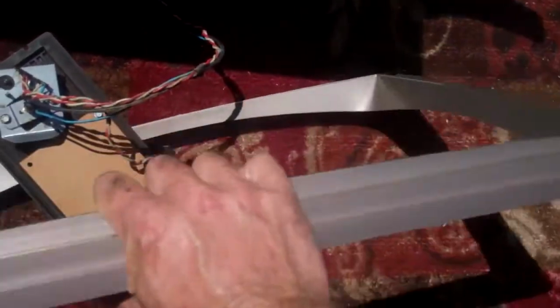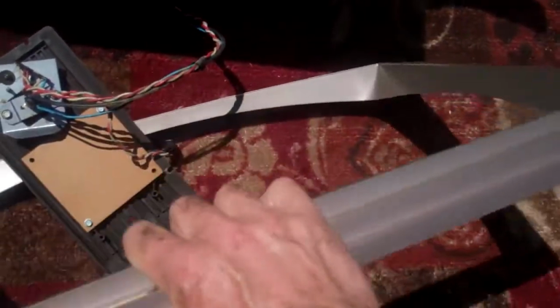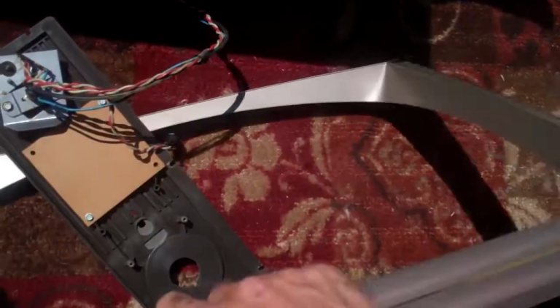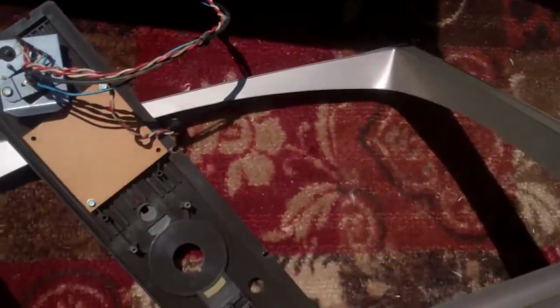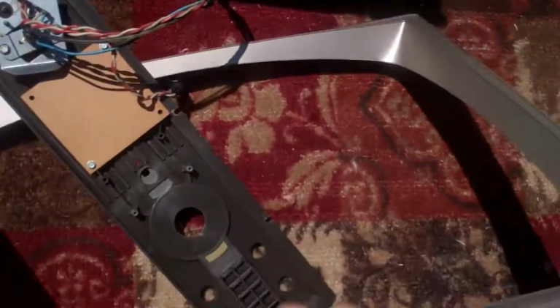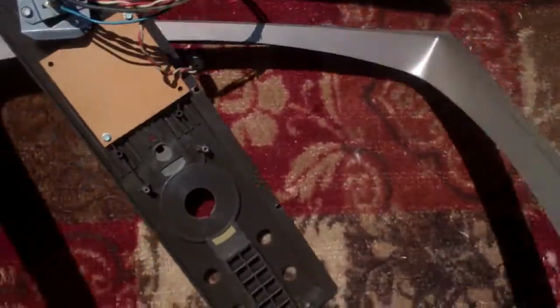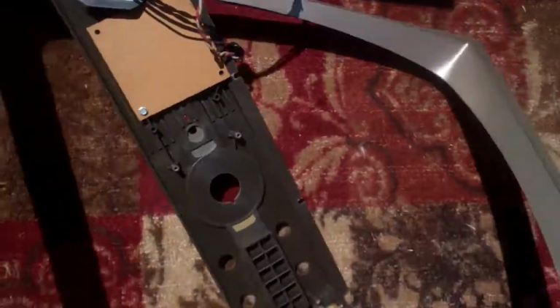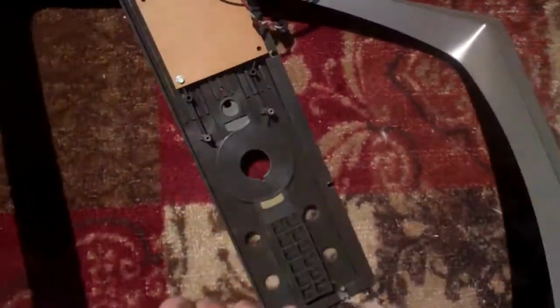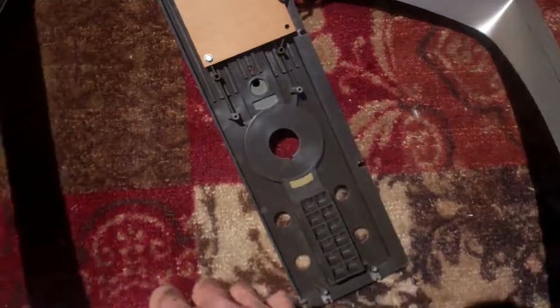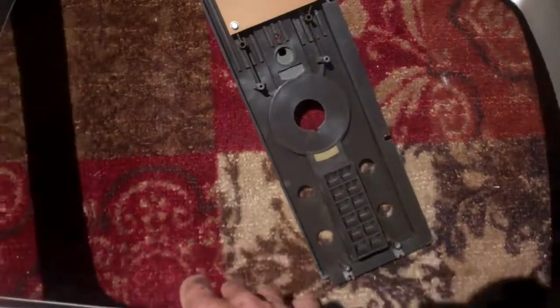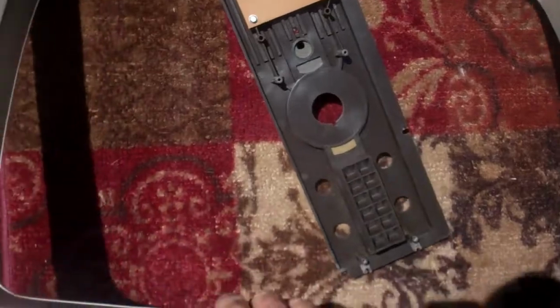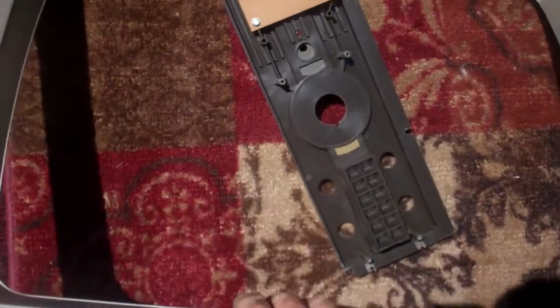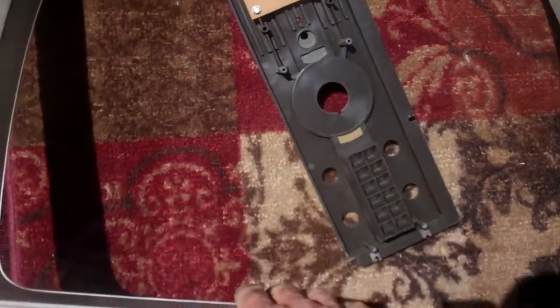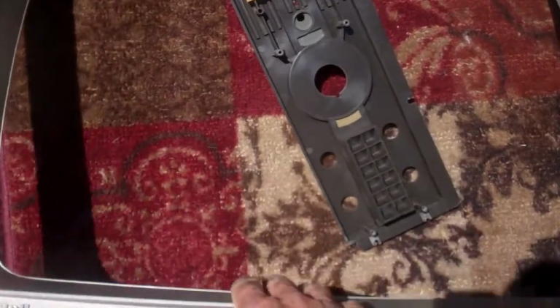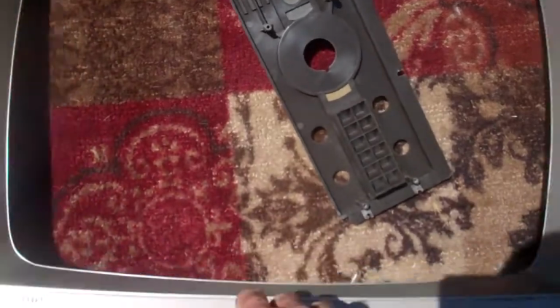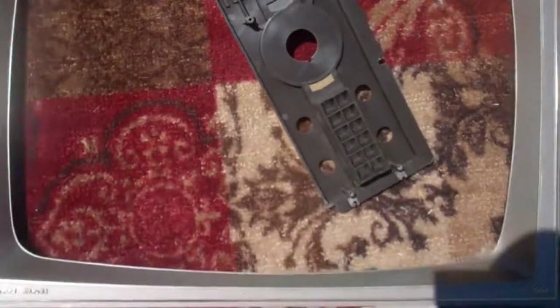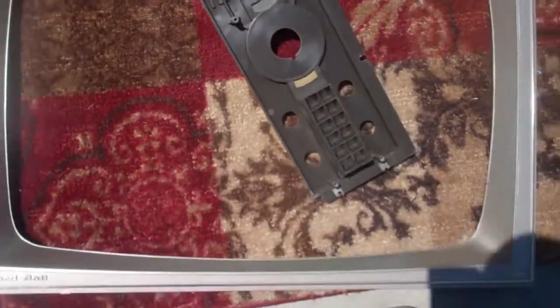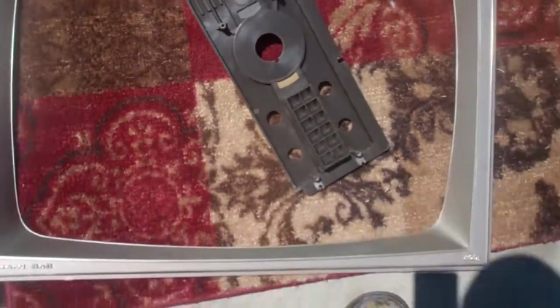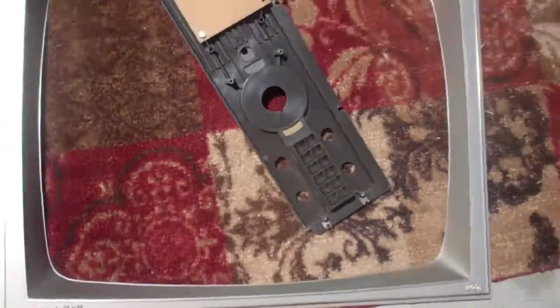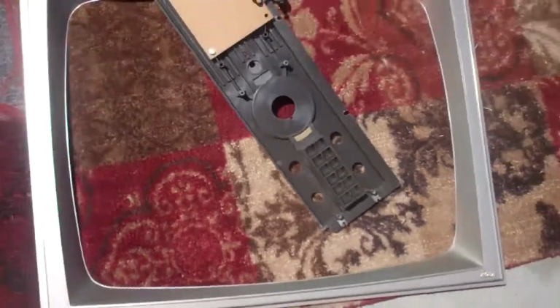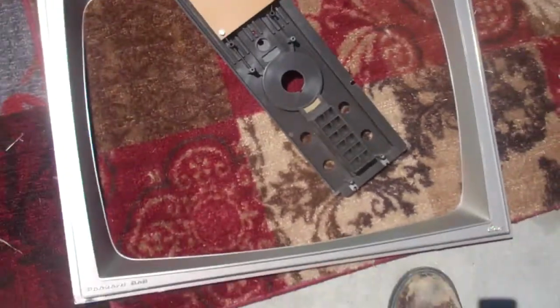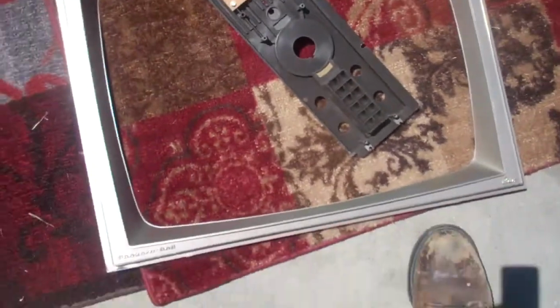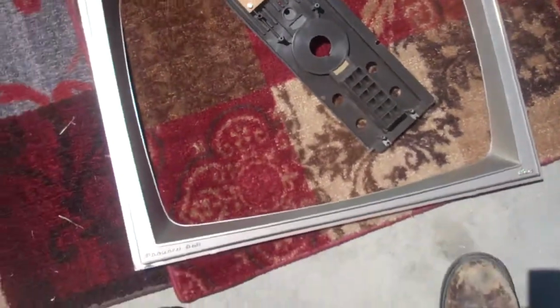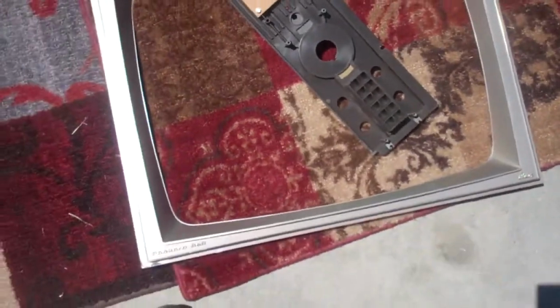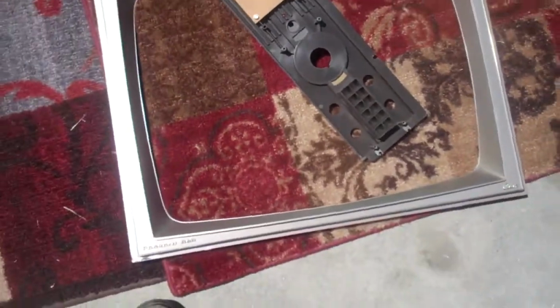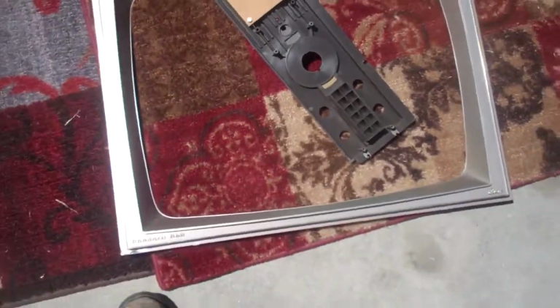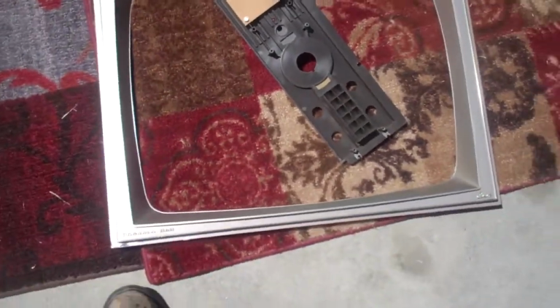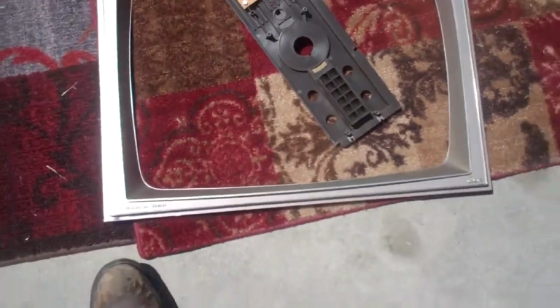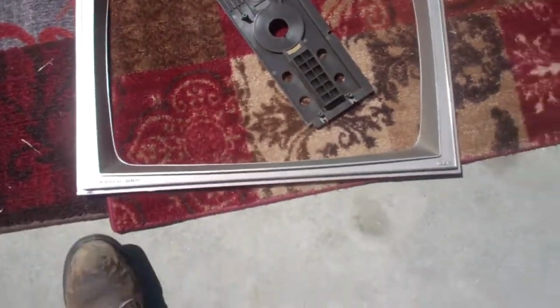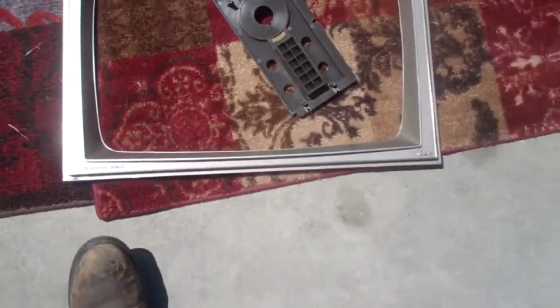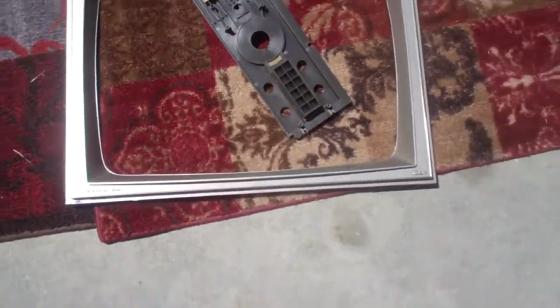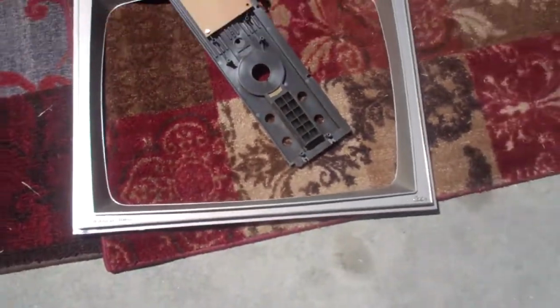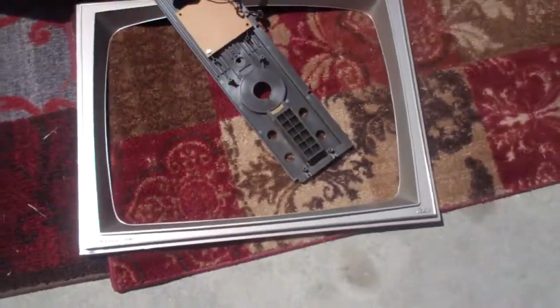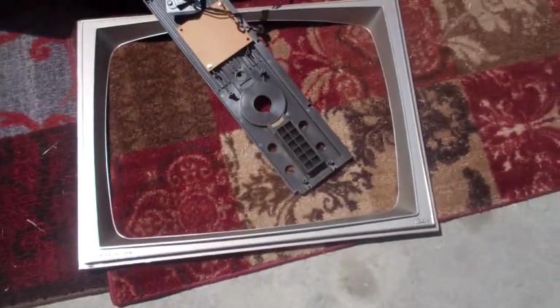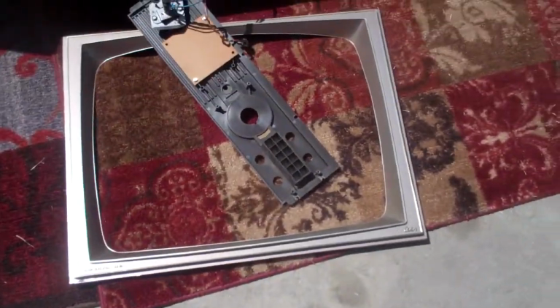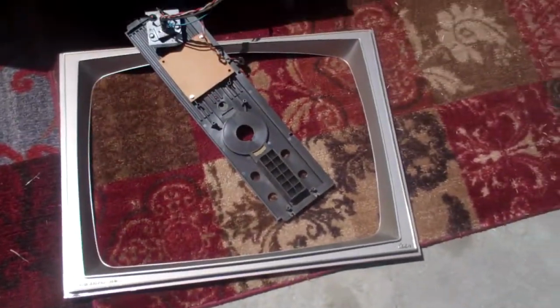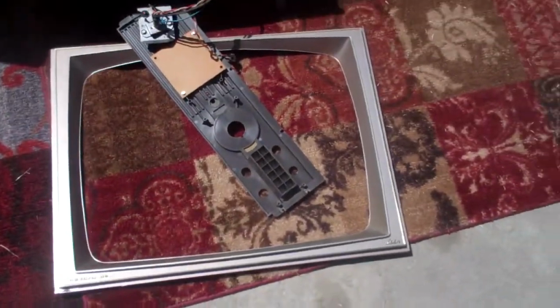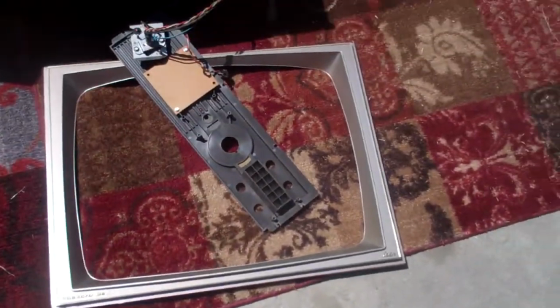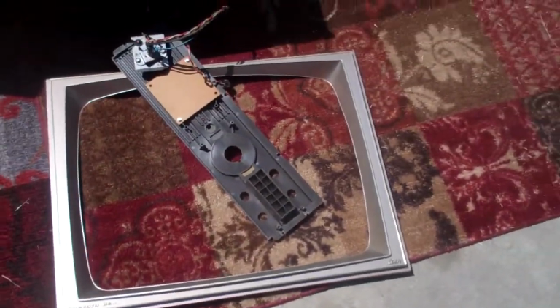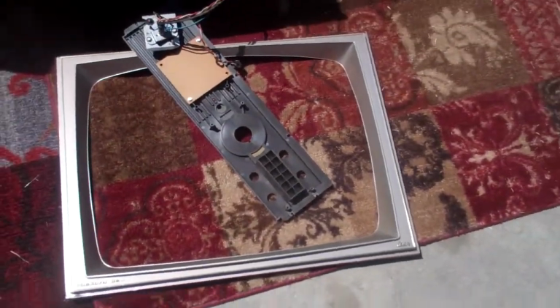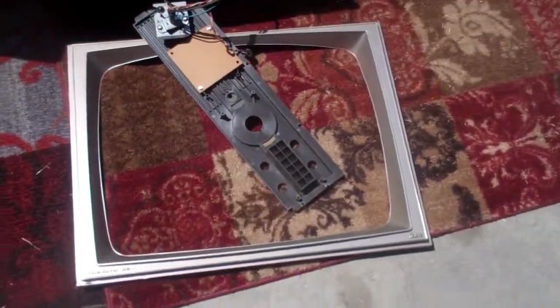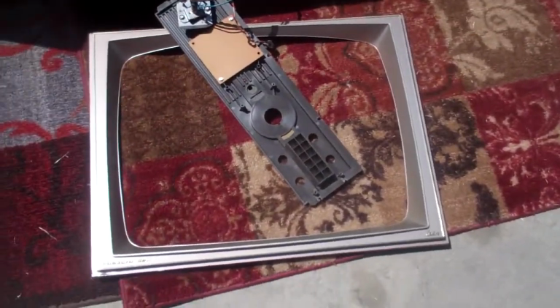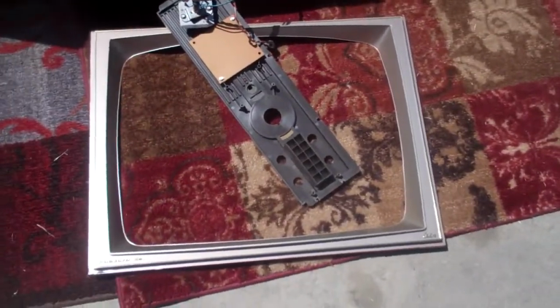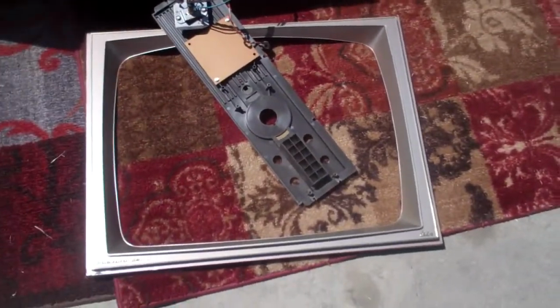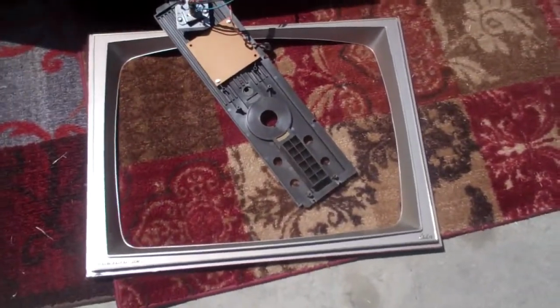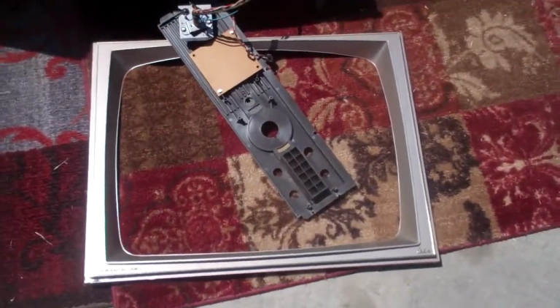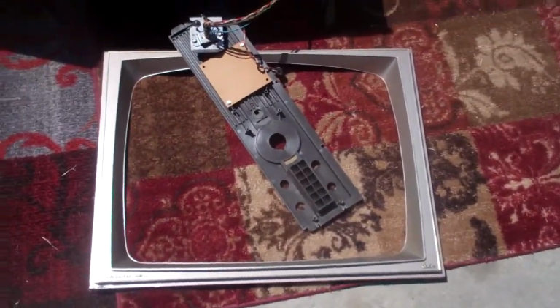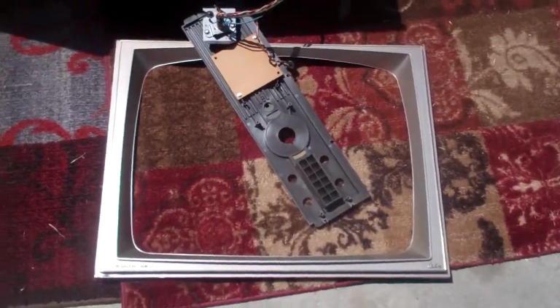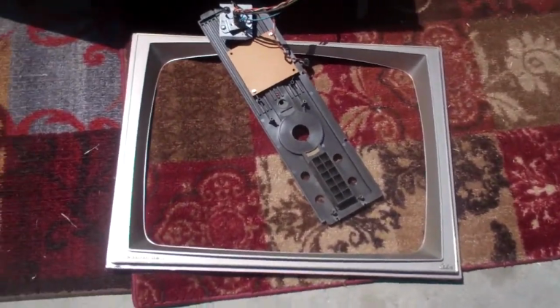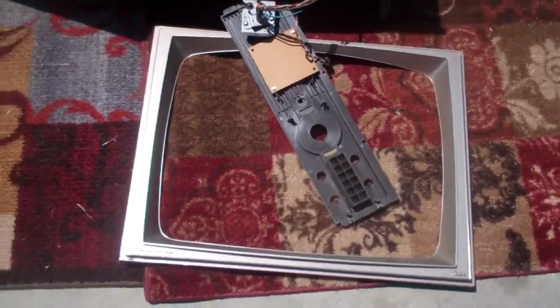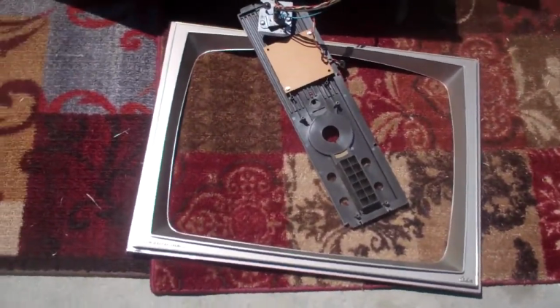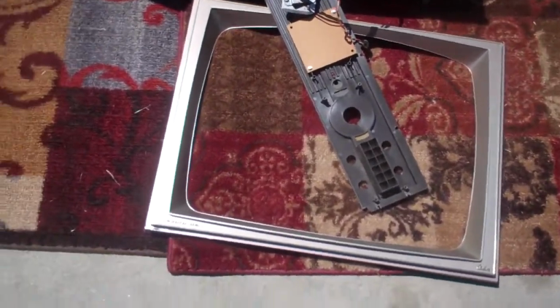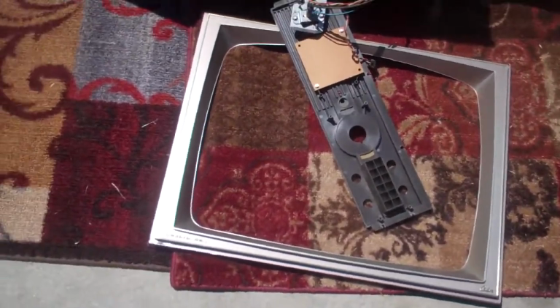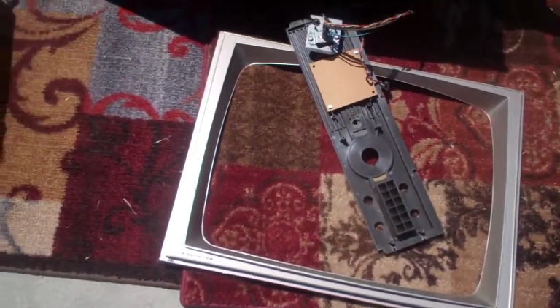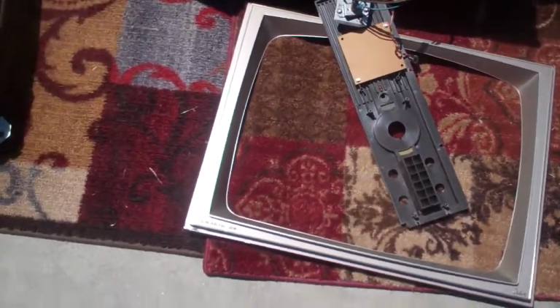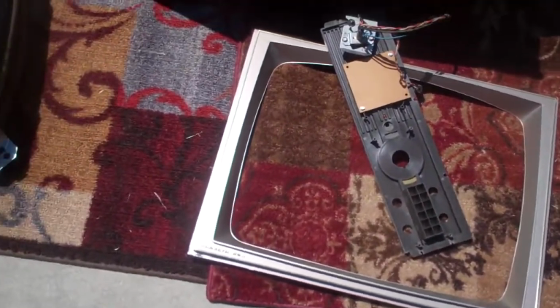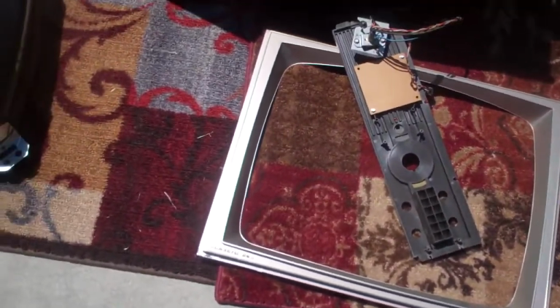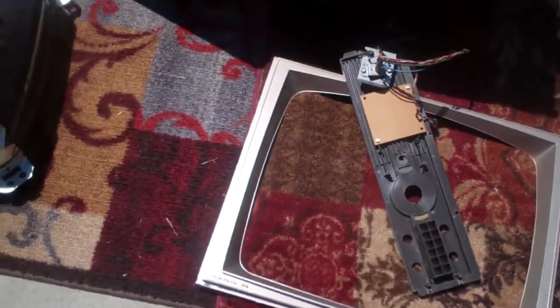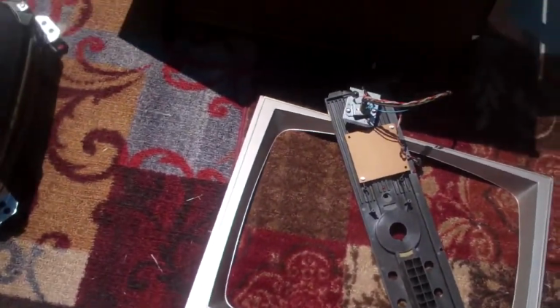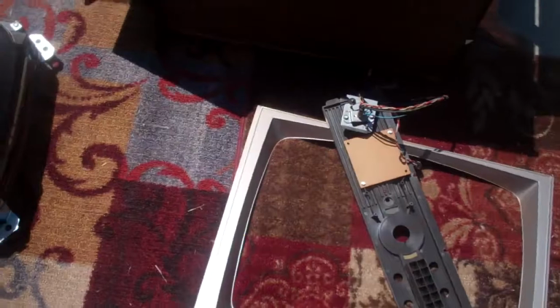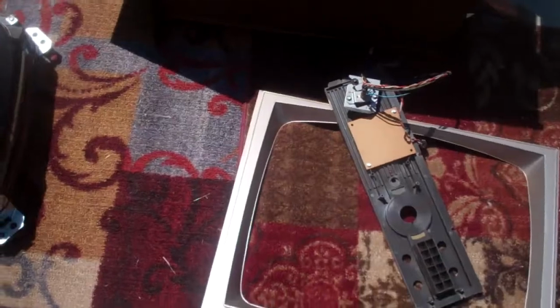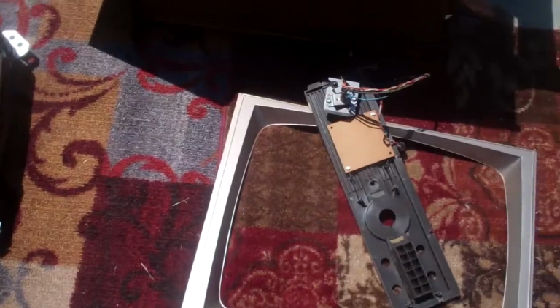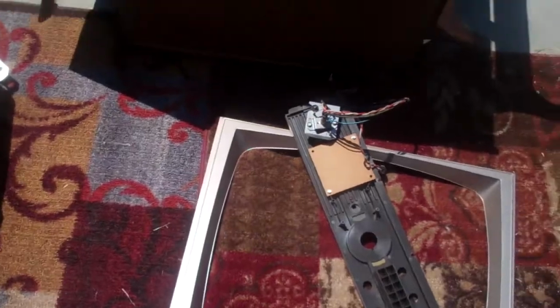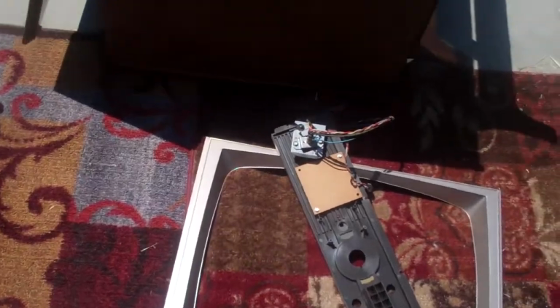And then we've got this cheap plastic bezel. Why?